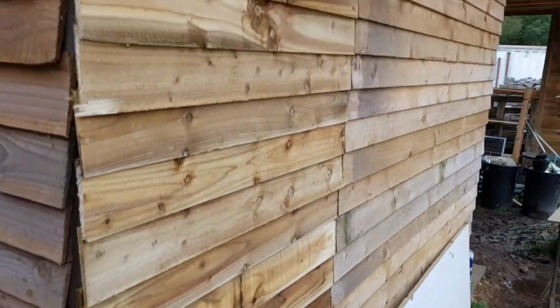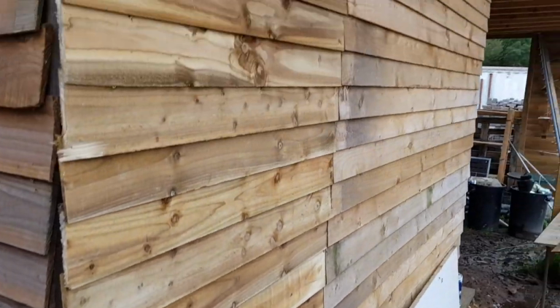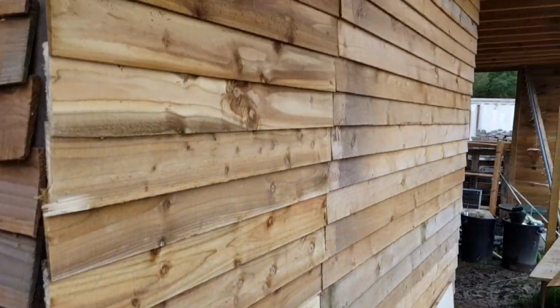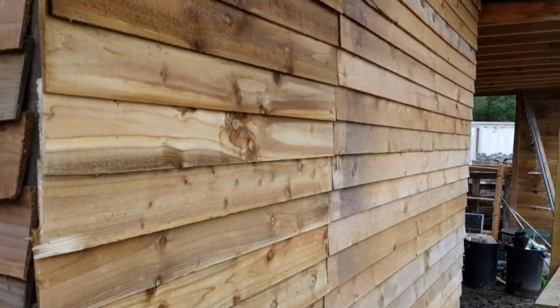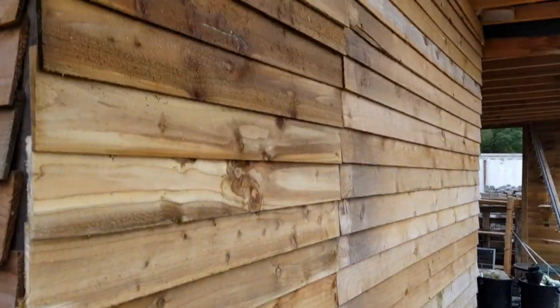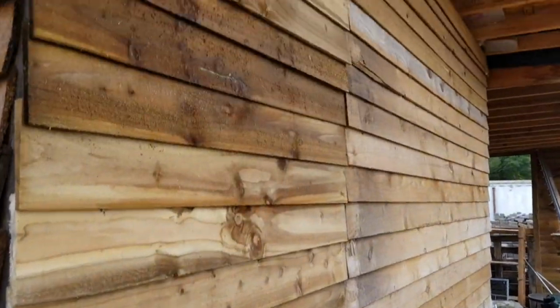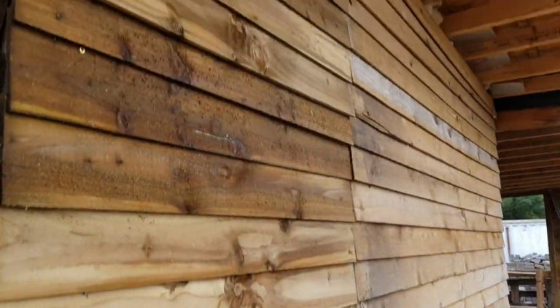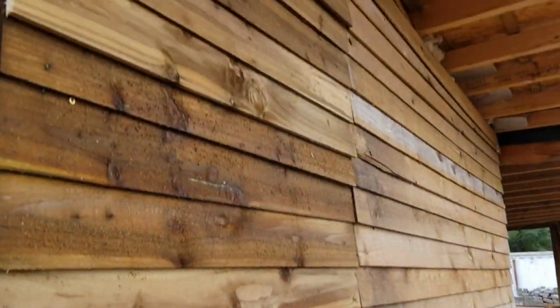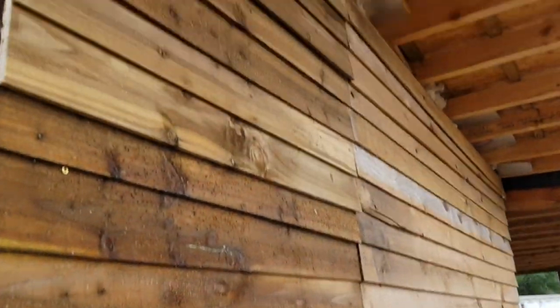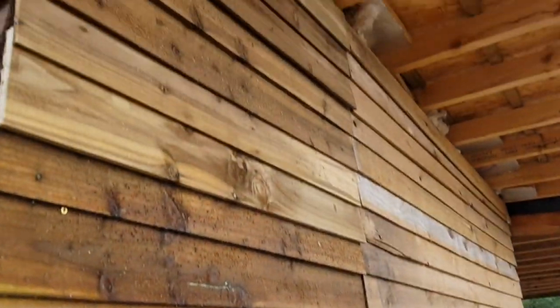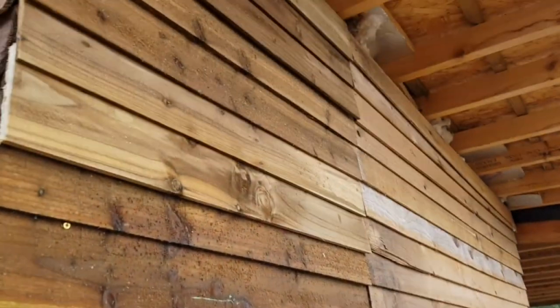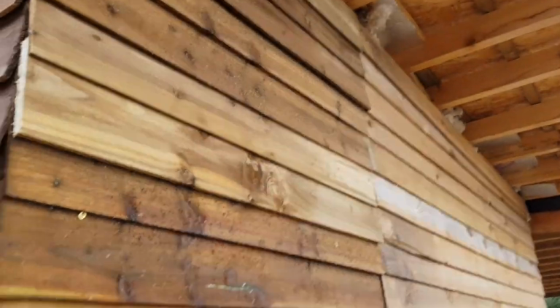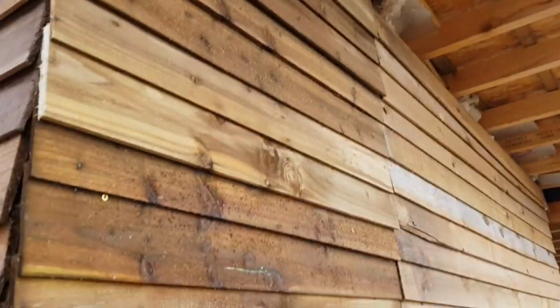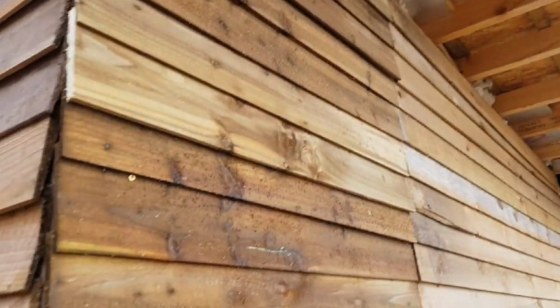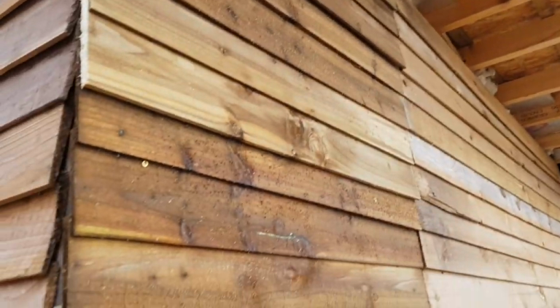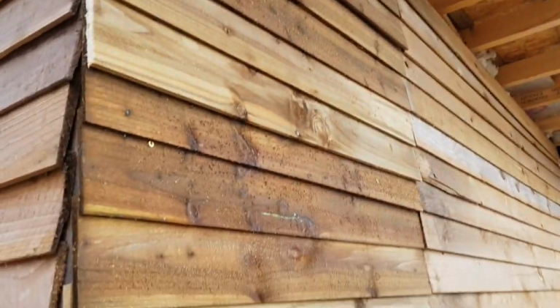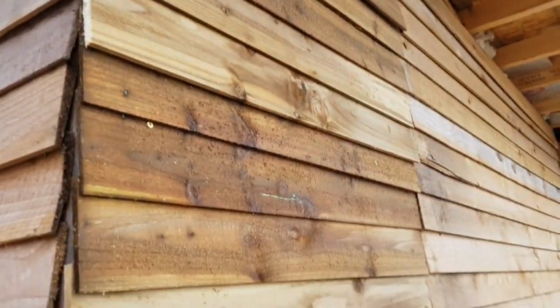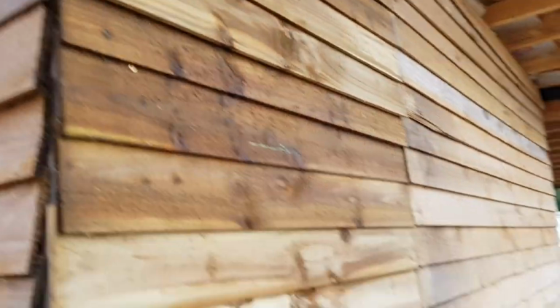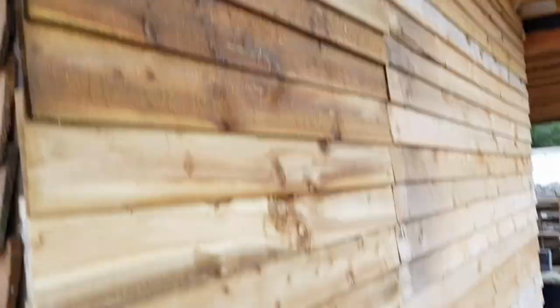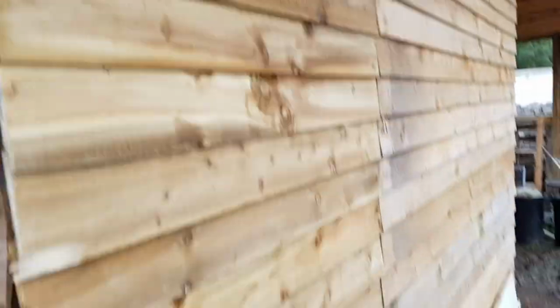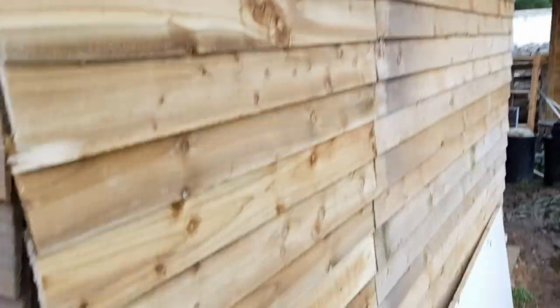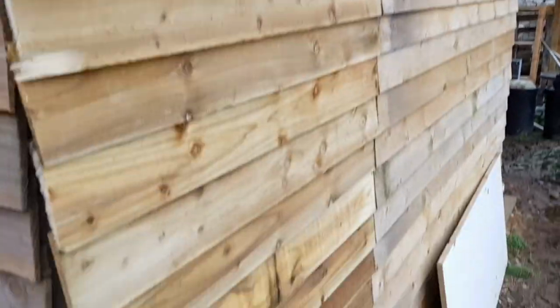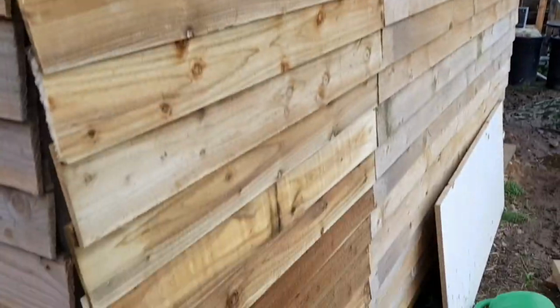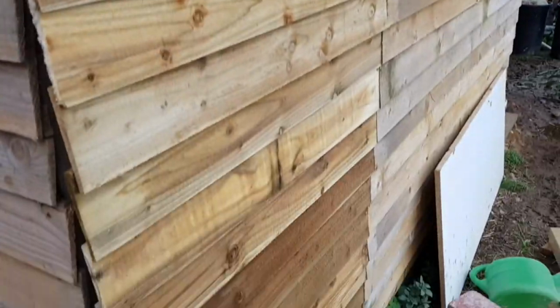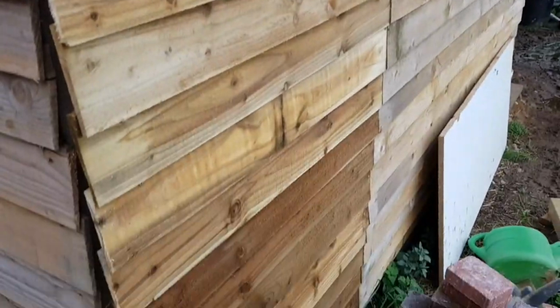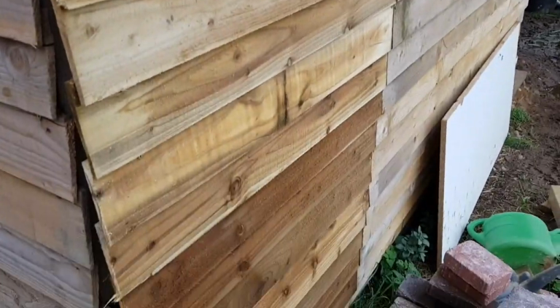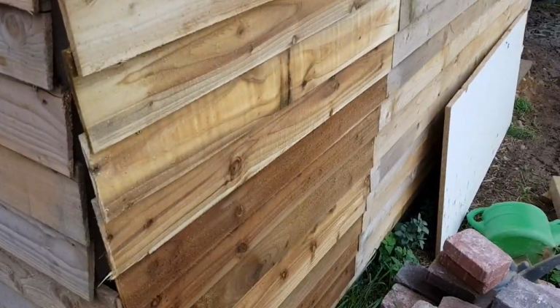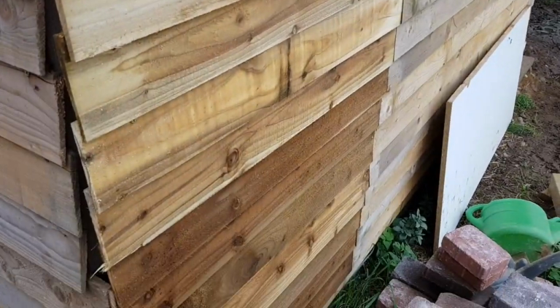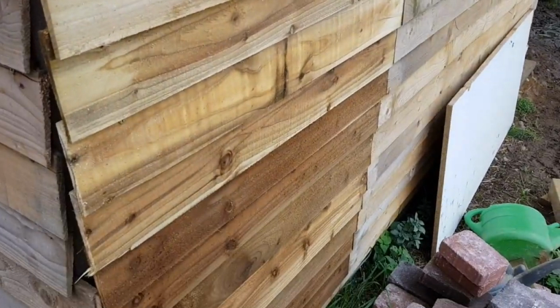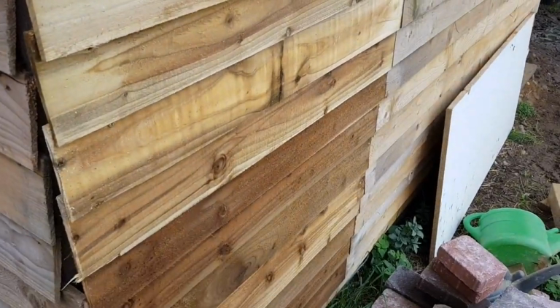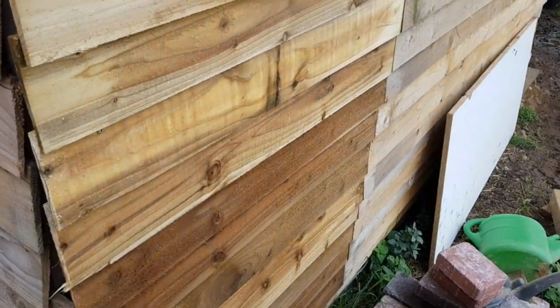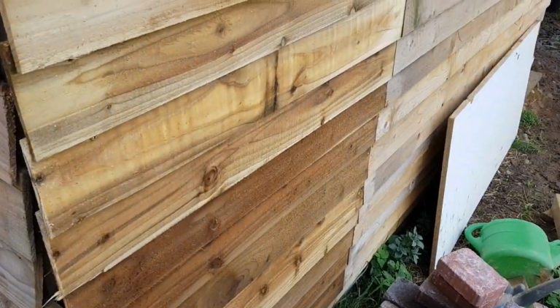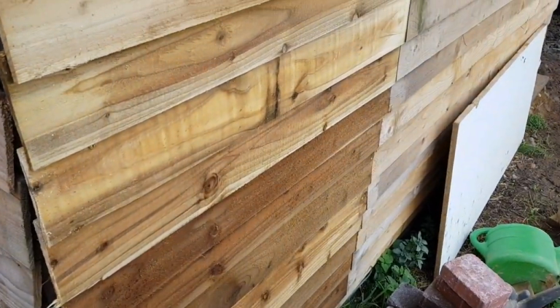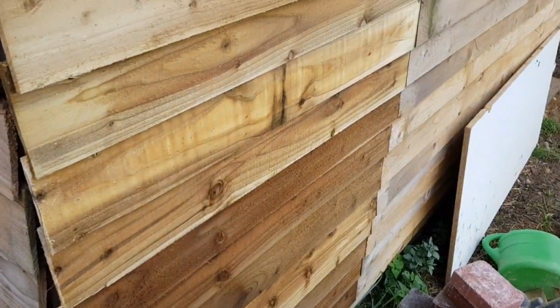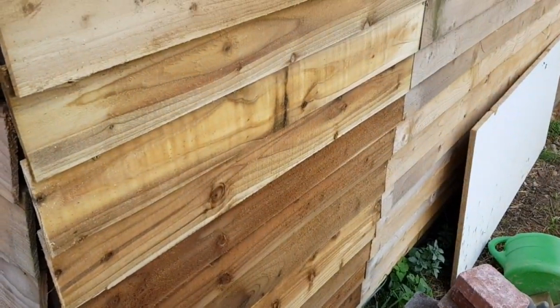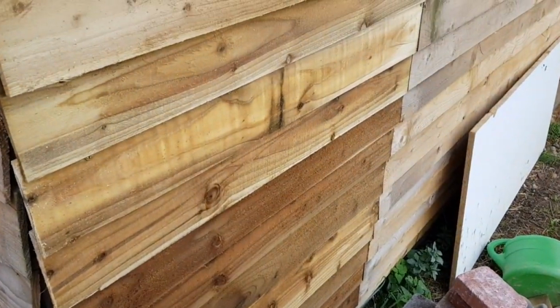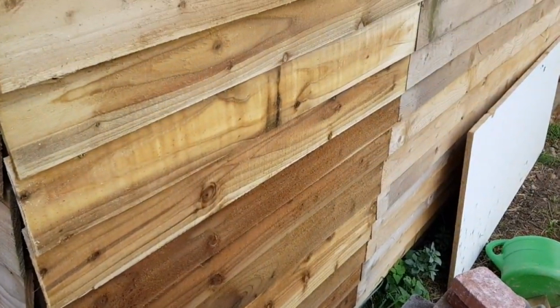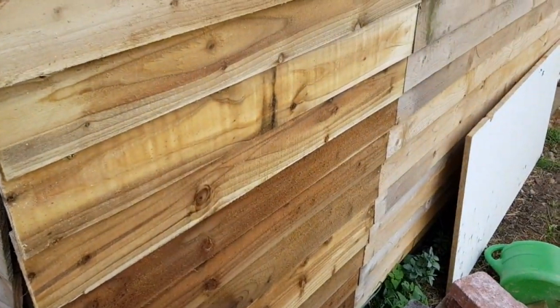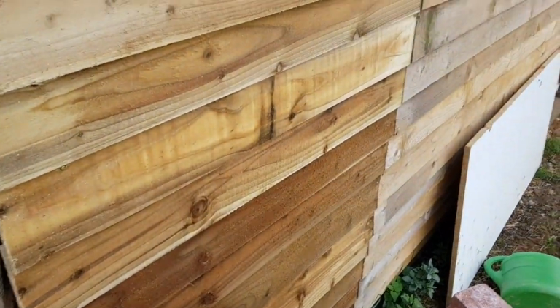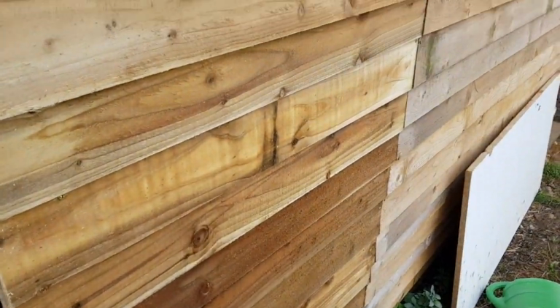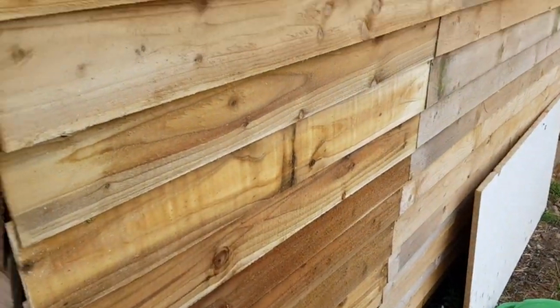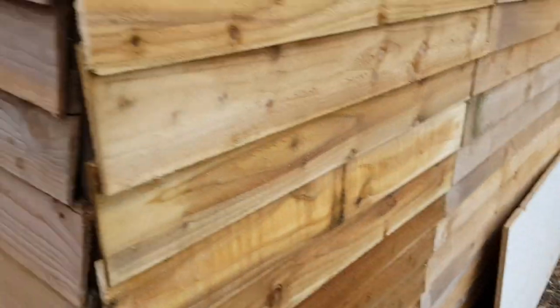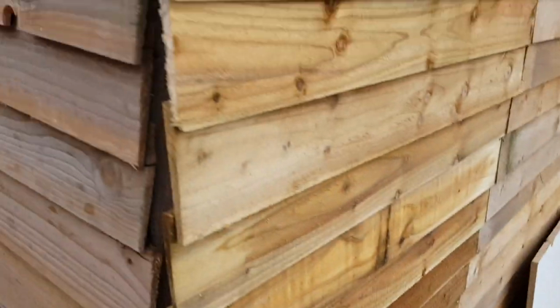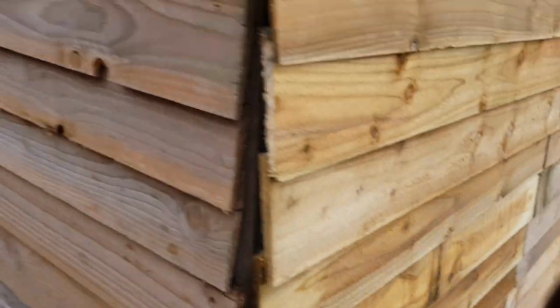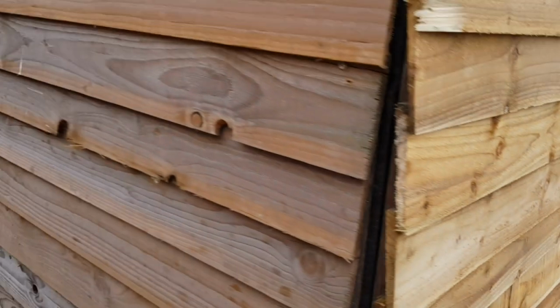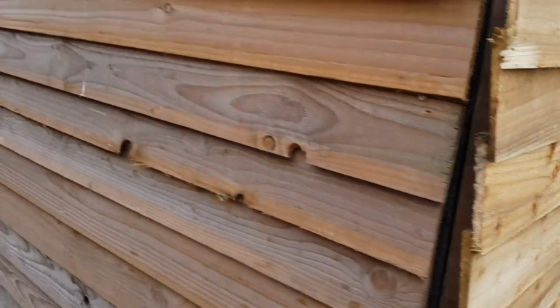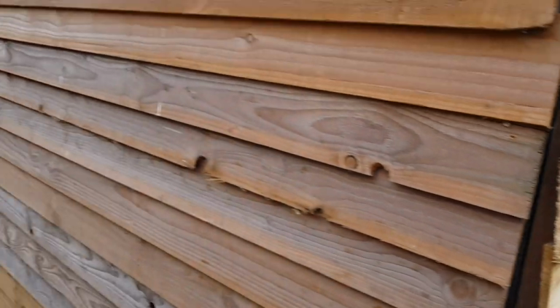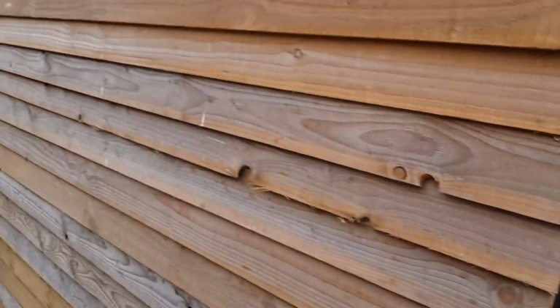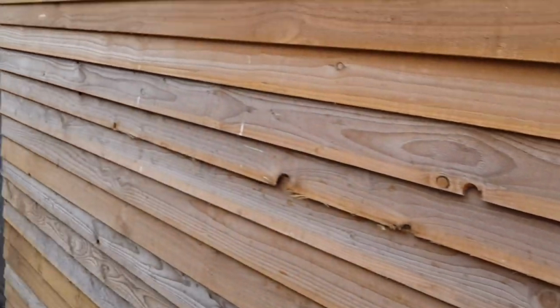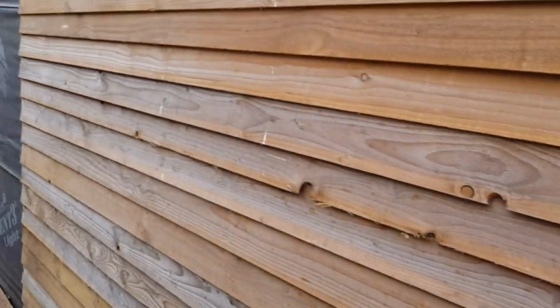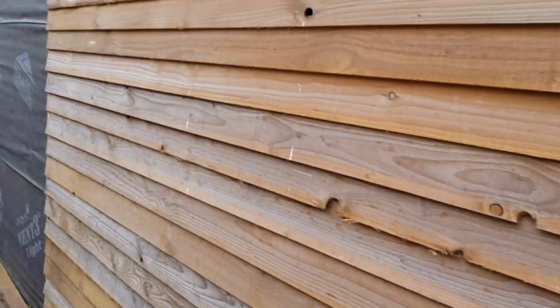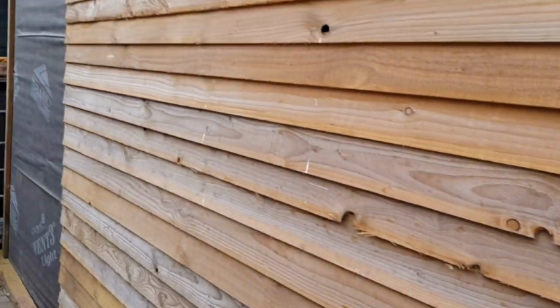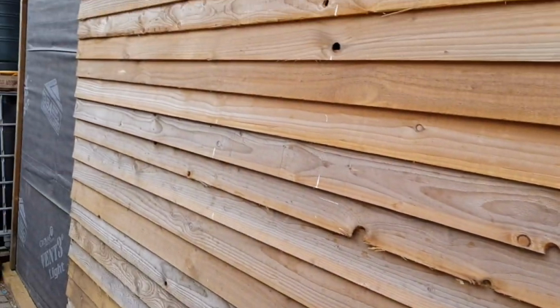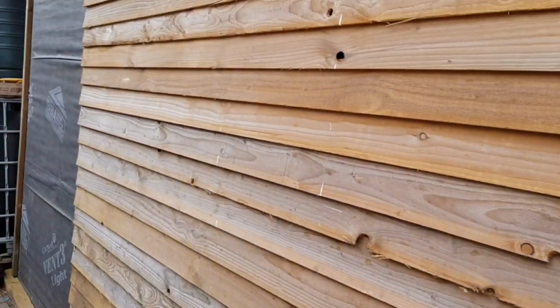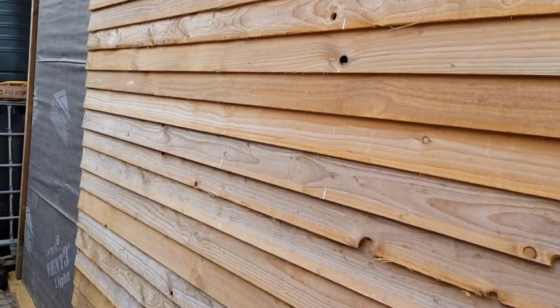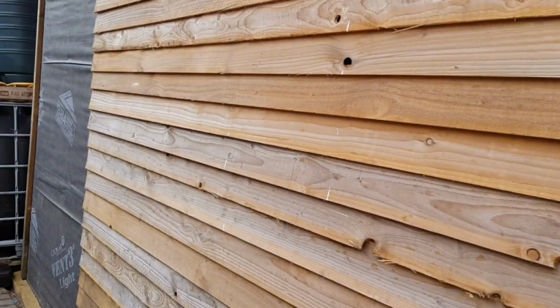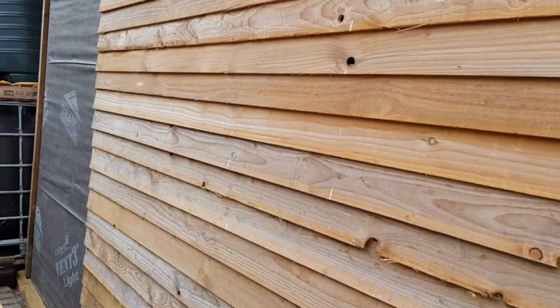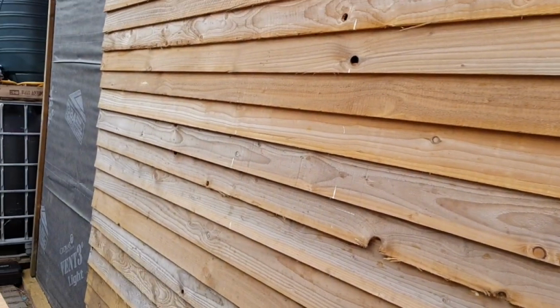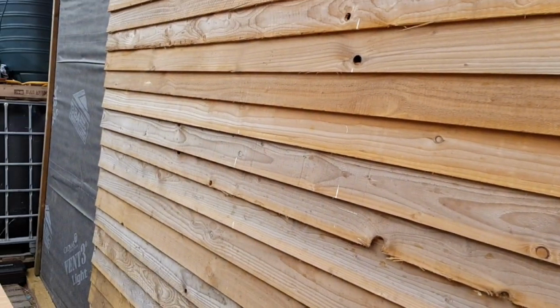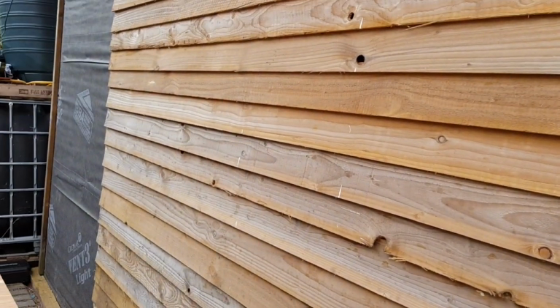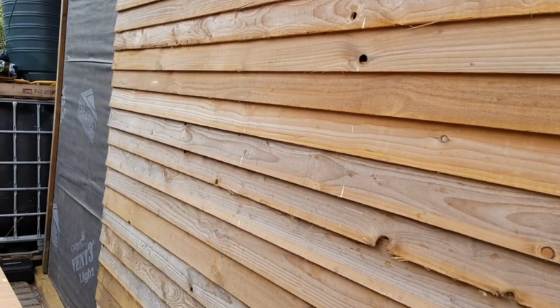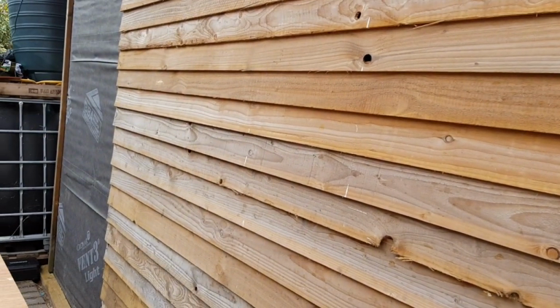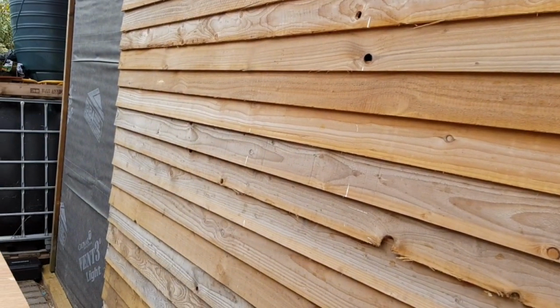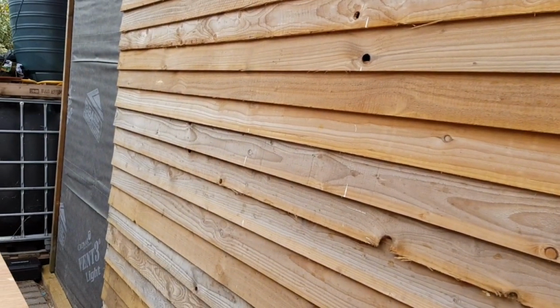Bosh — one bit all done. I forgot how quick this stuff goes in once you get going. Next then, that bit down there.